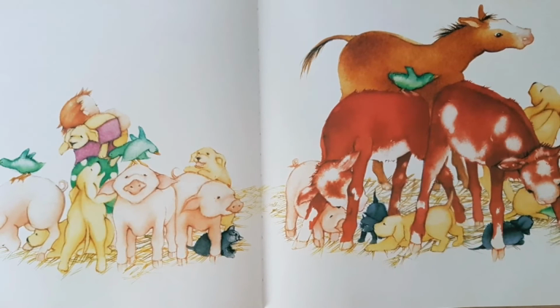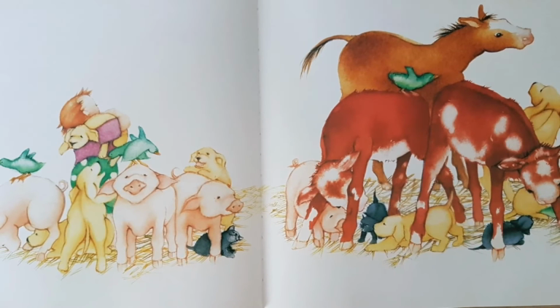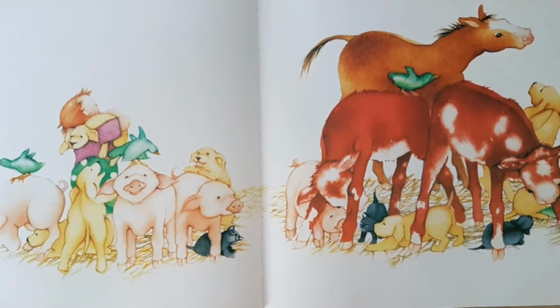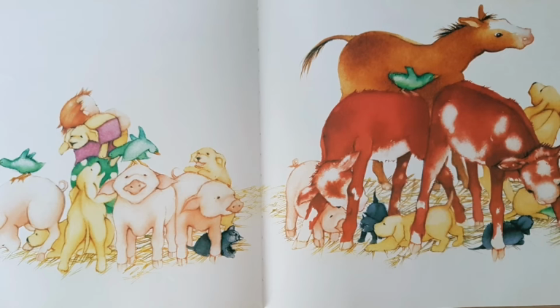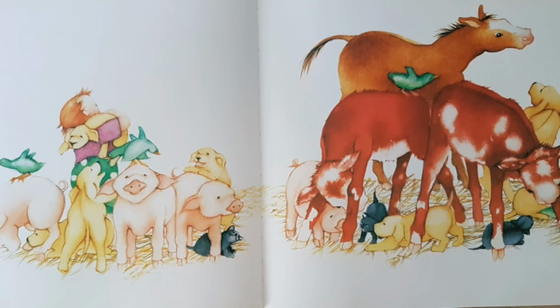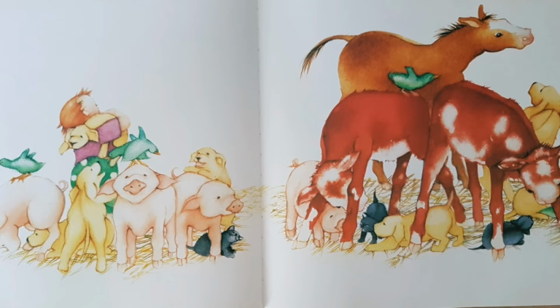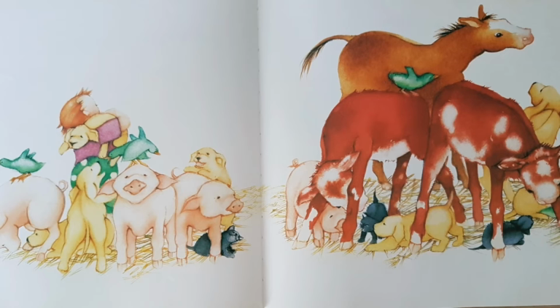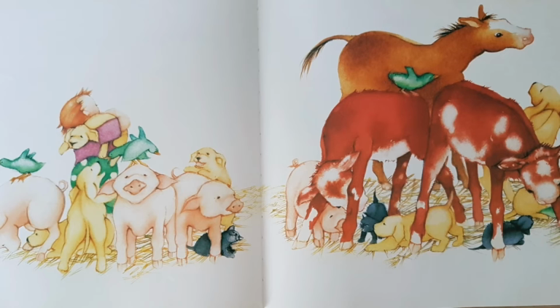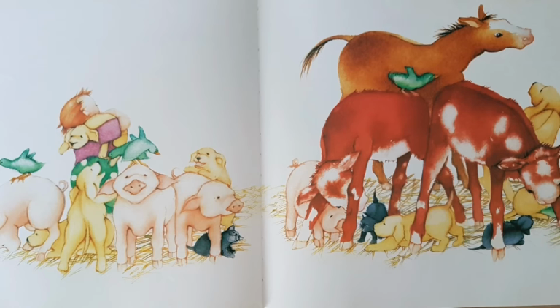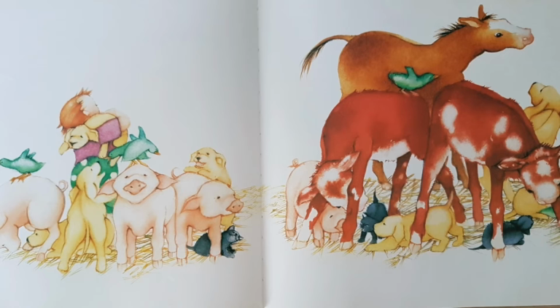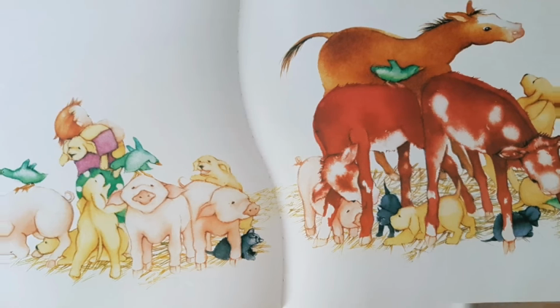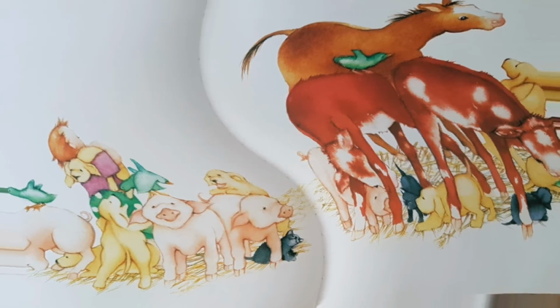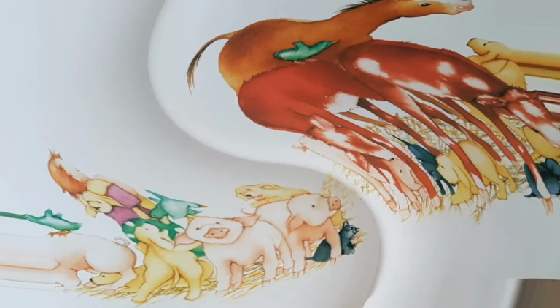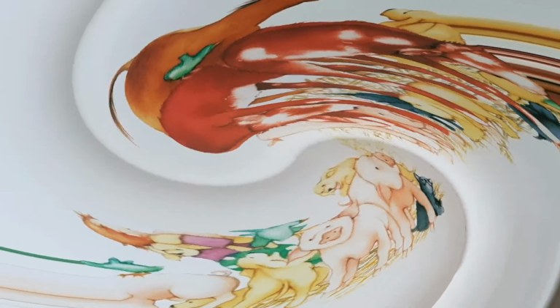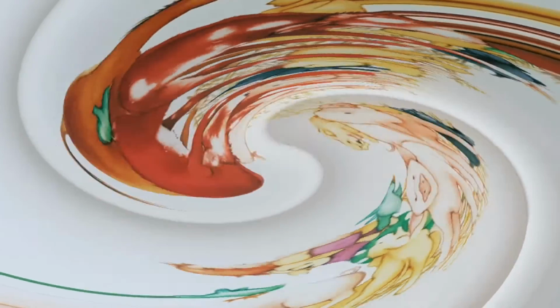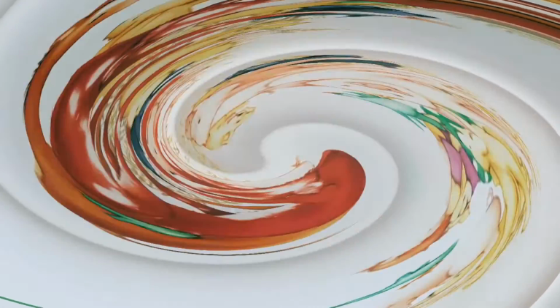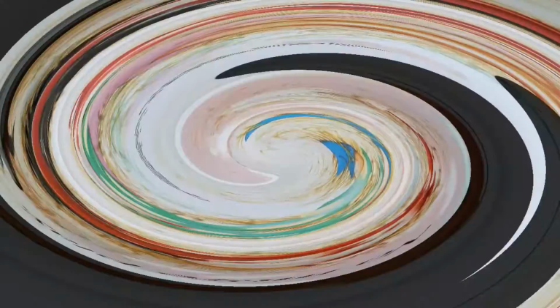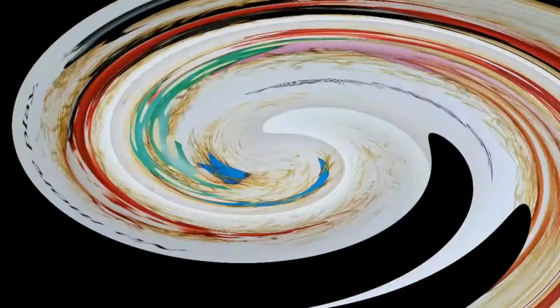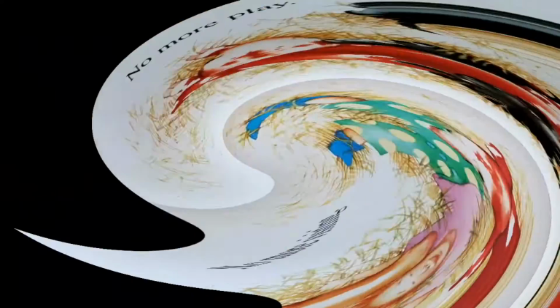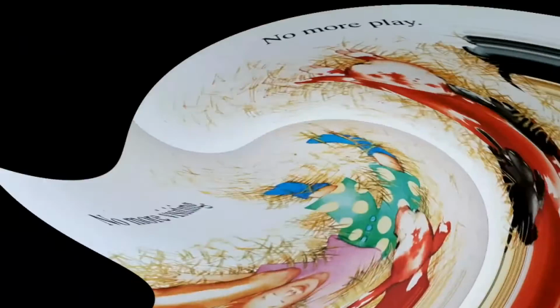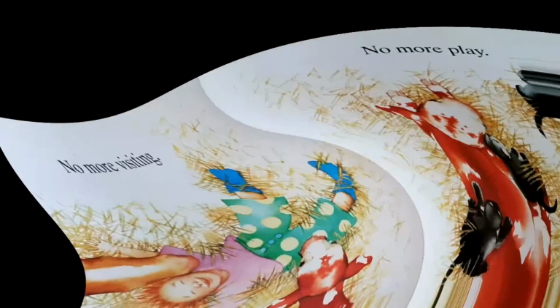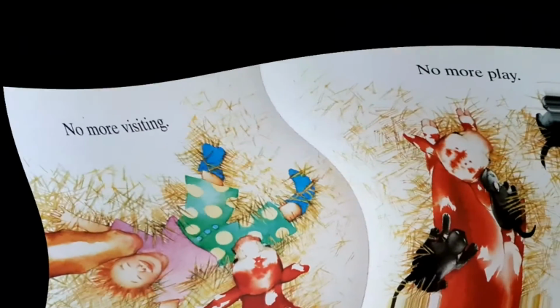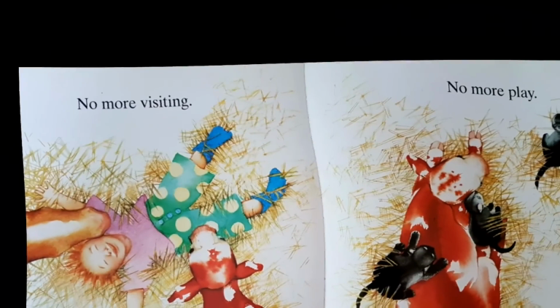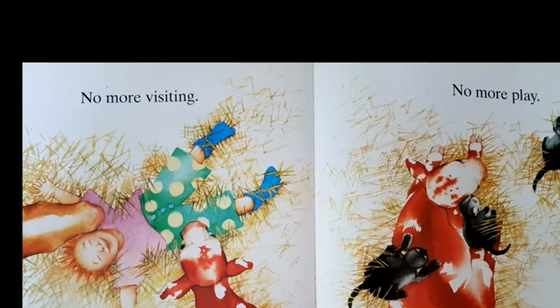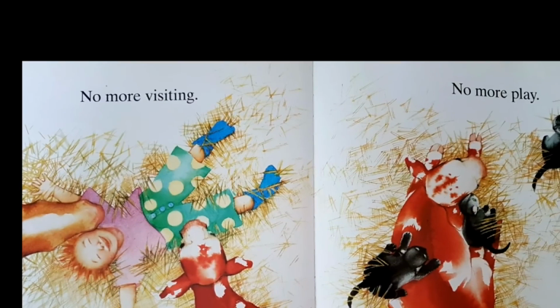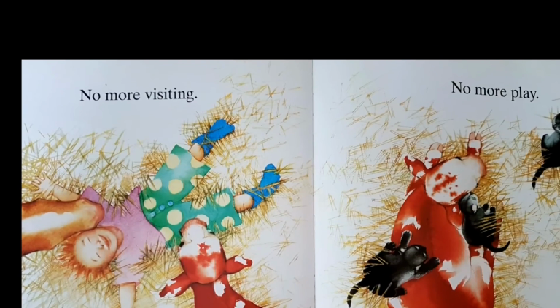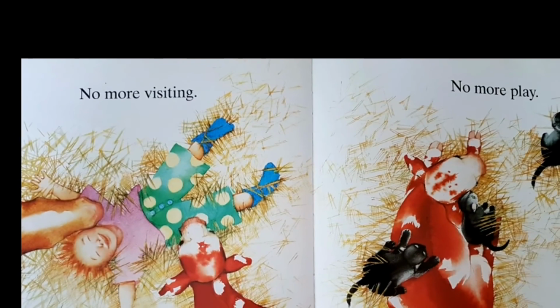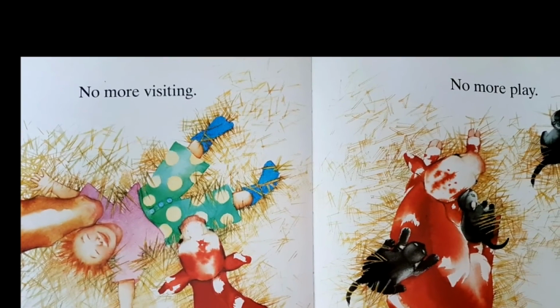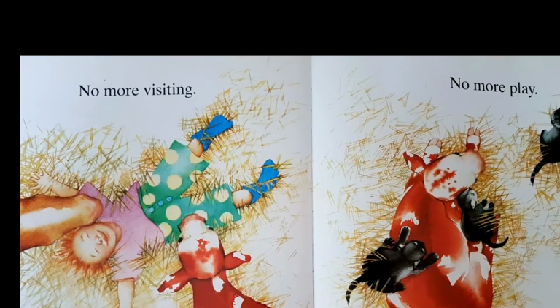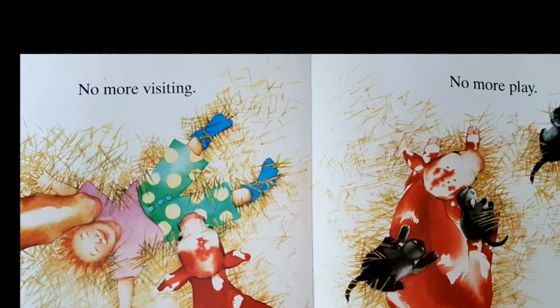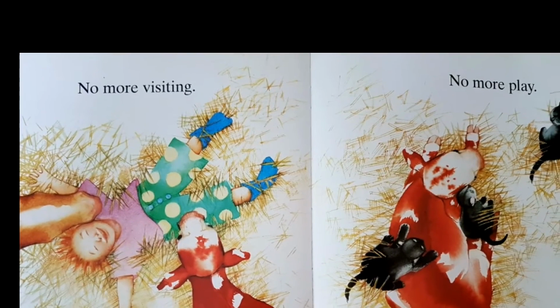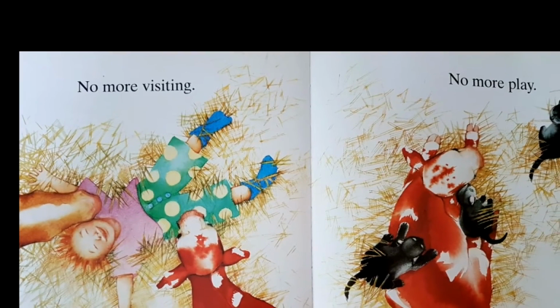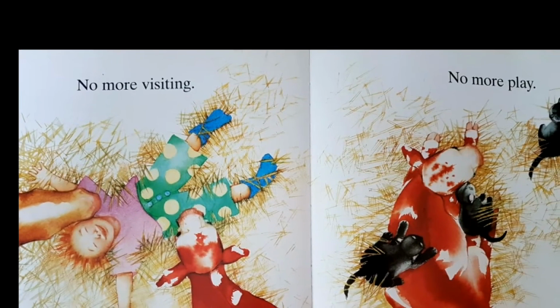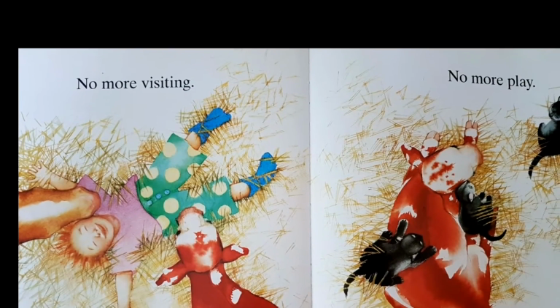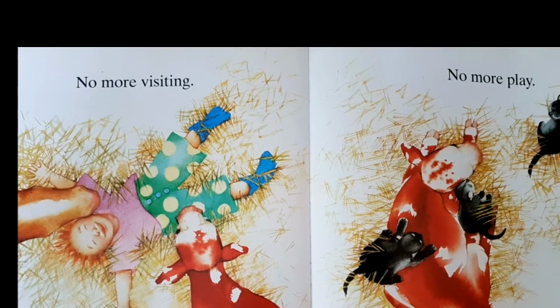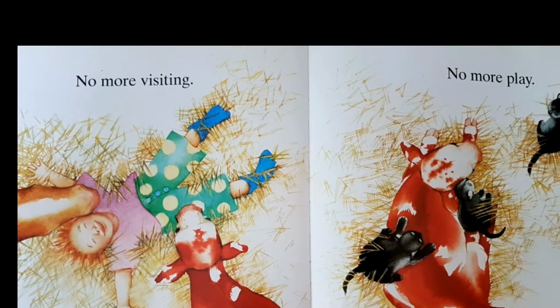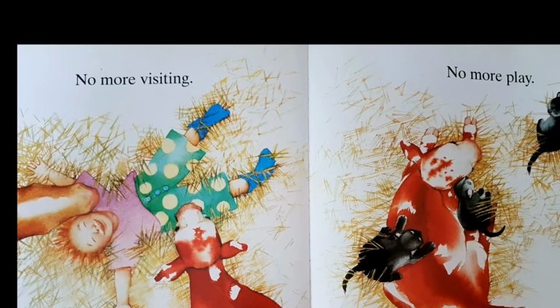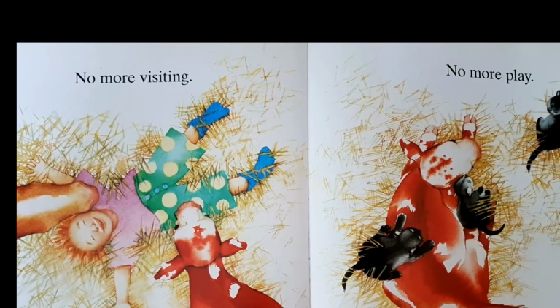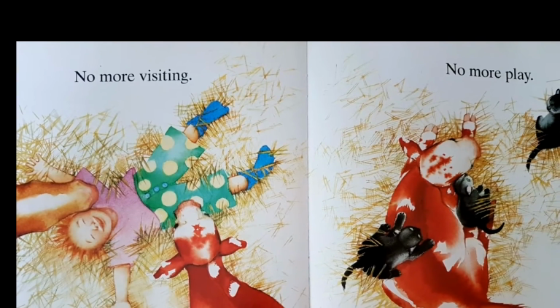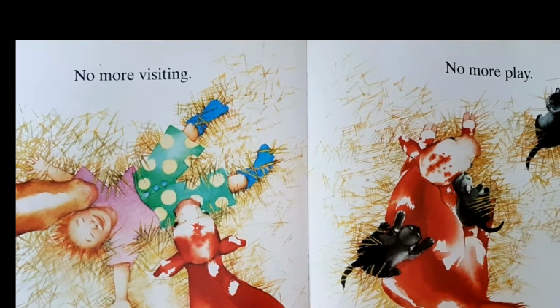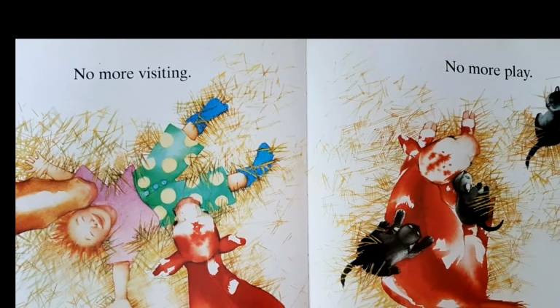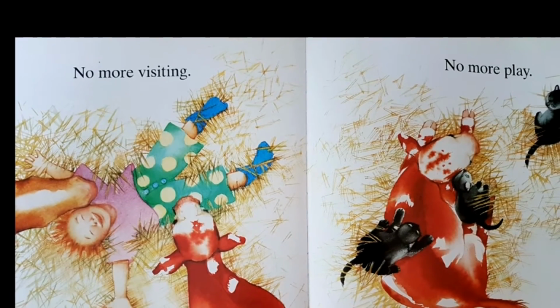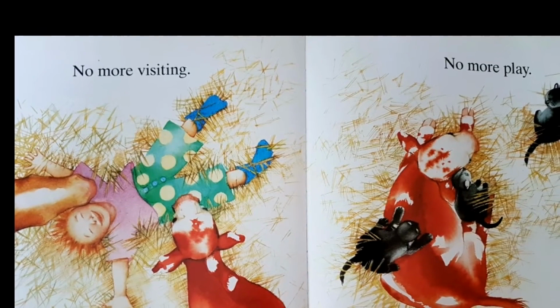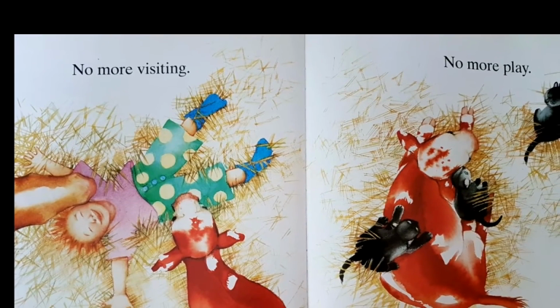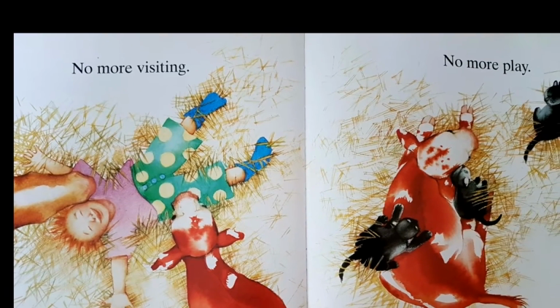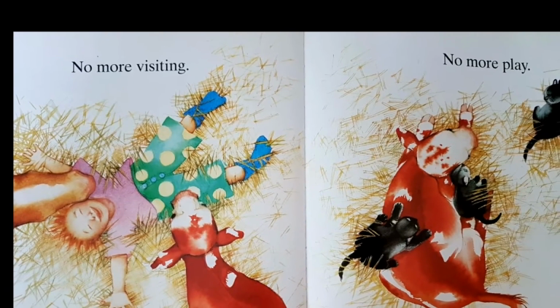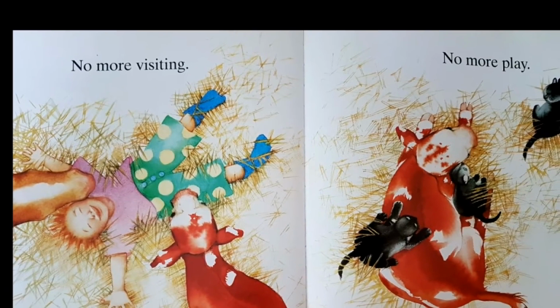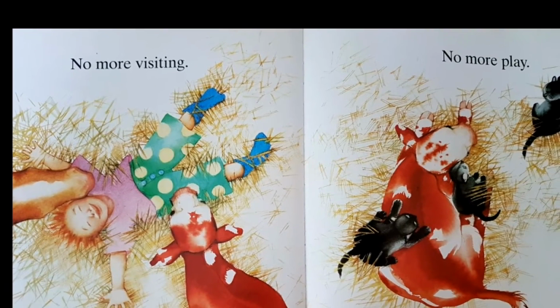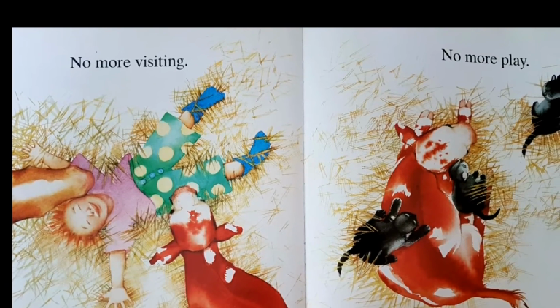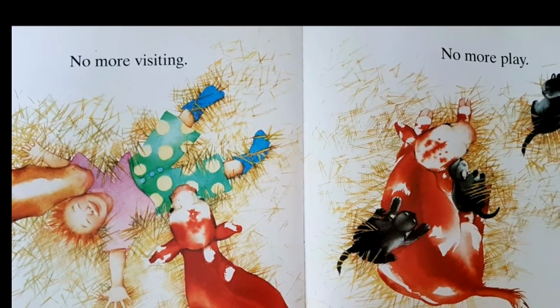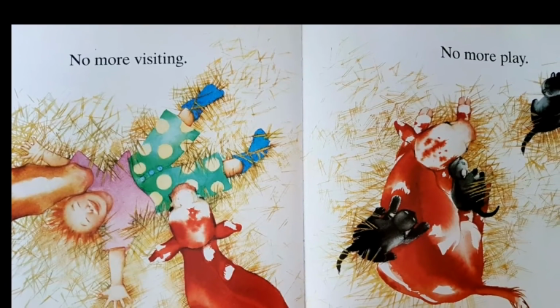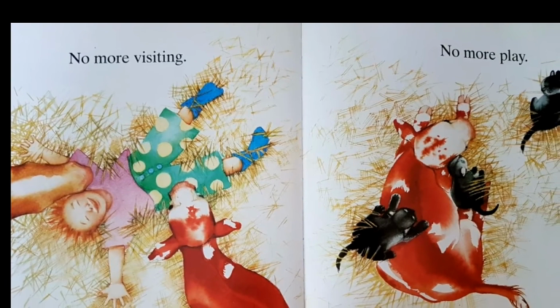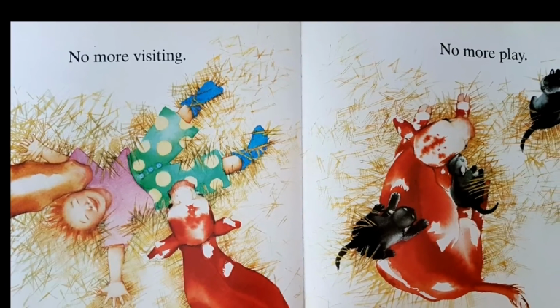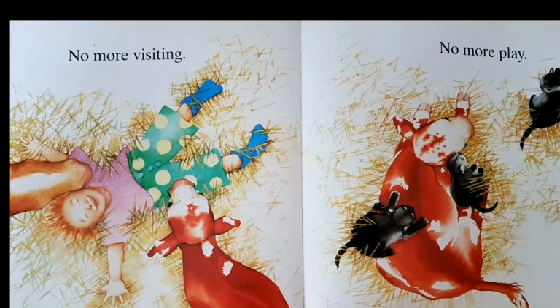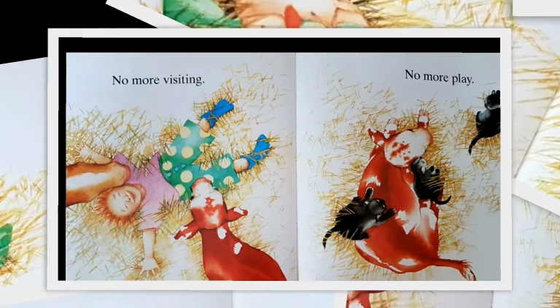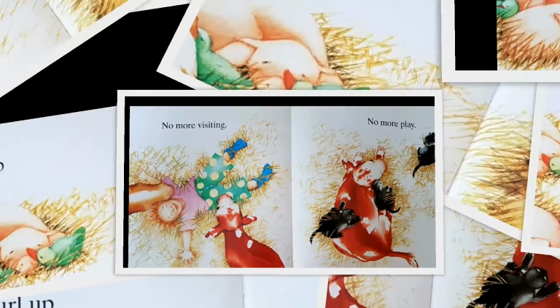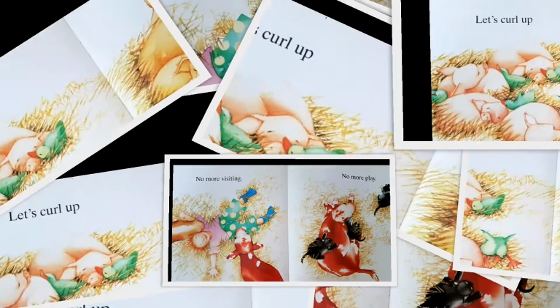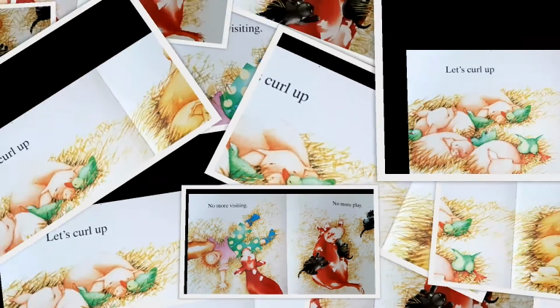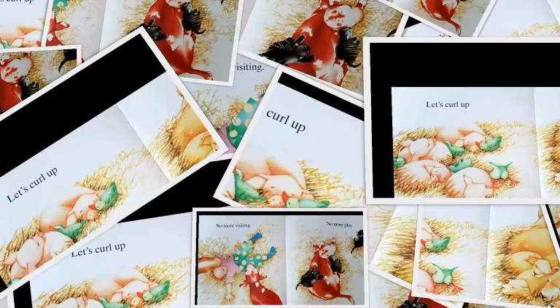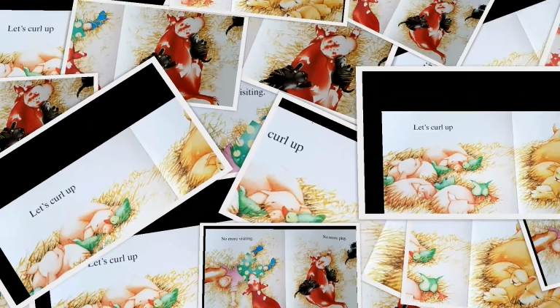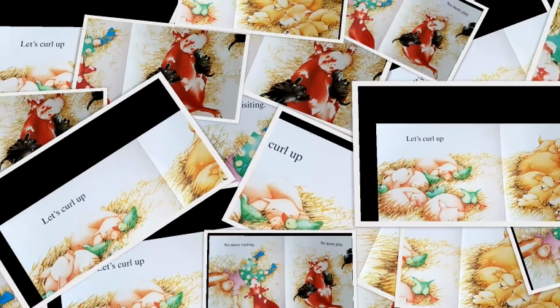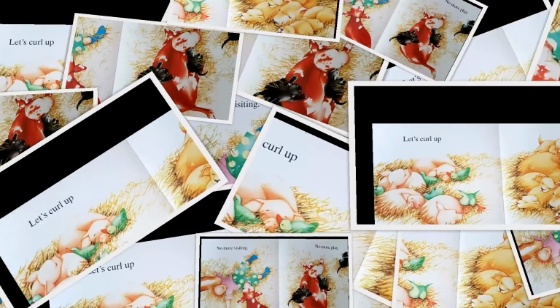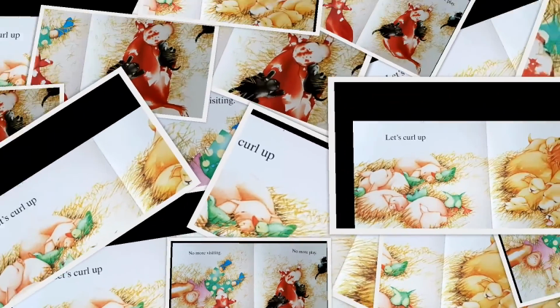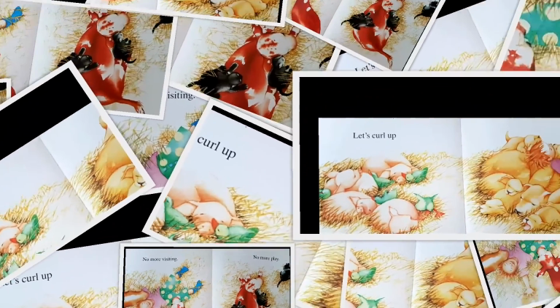No more visiting, no more play. Let's go!